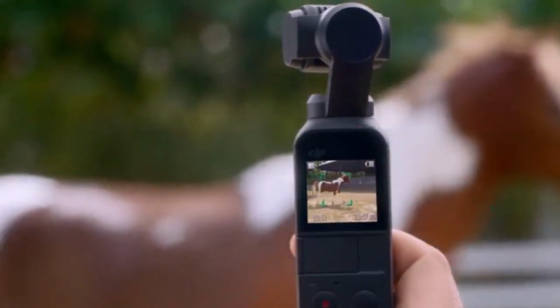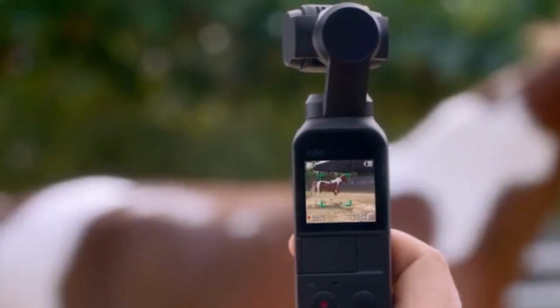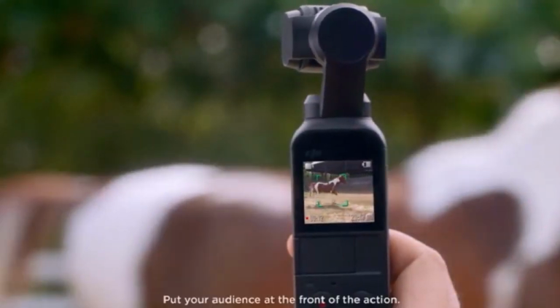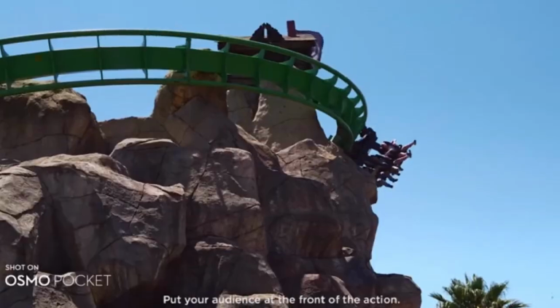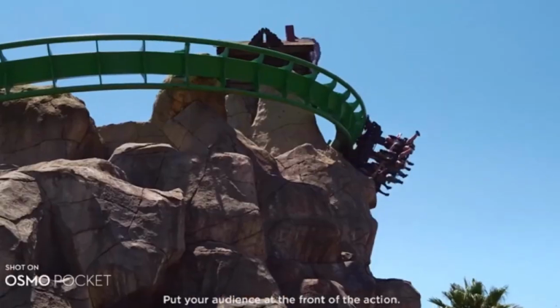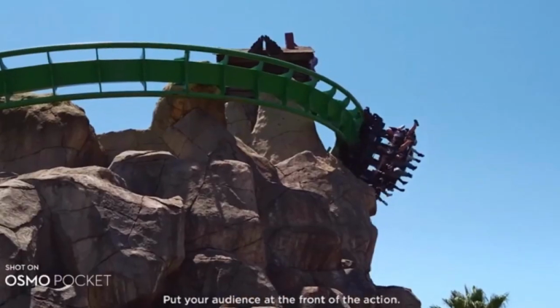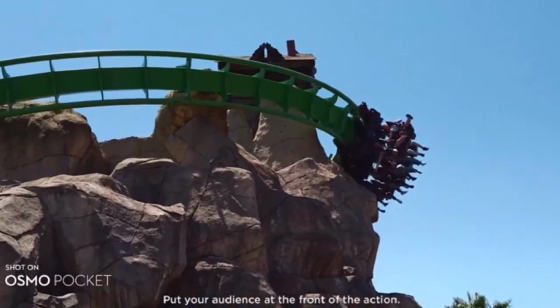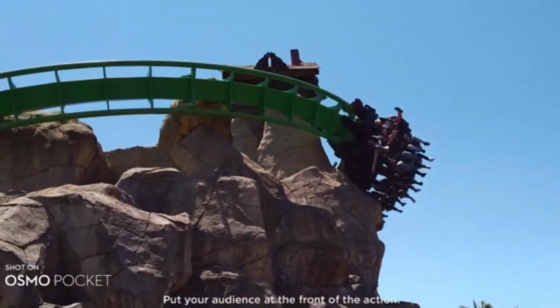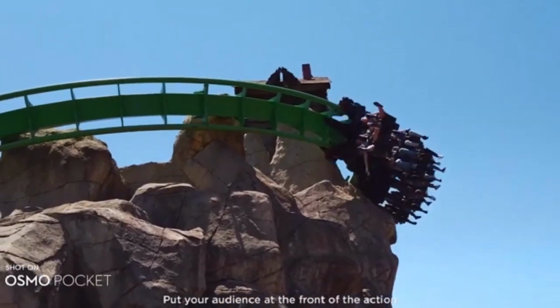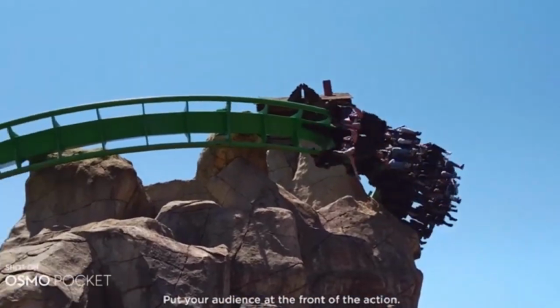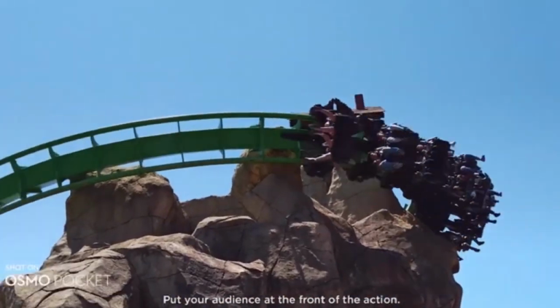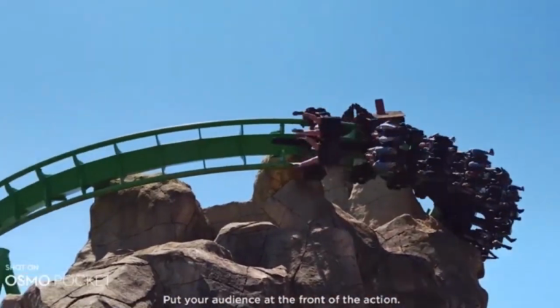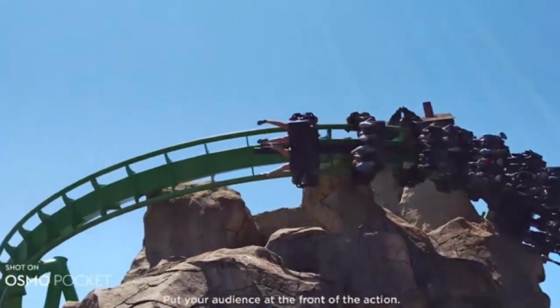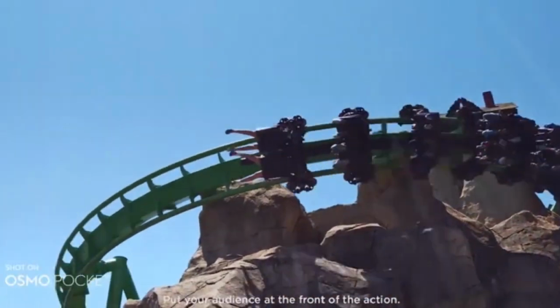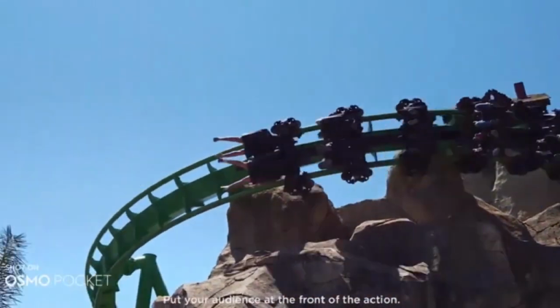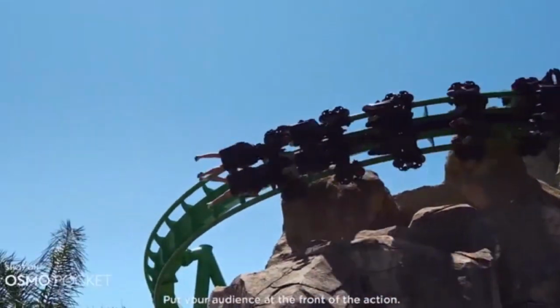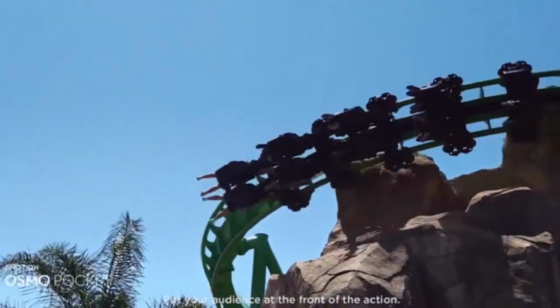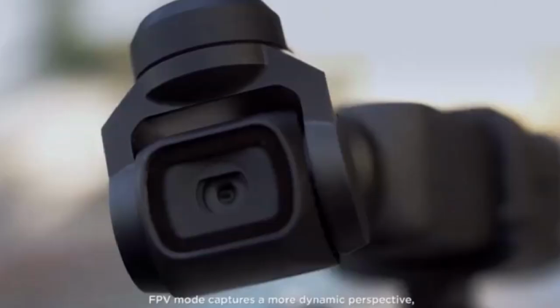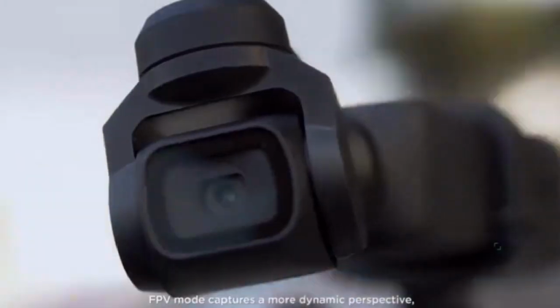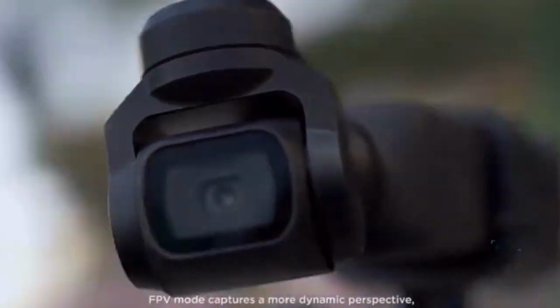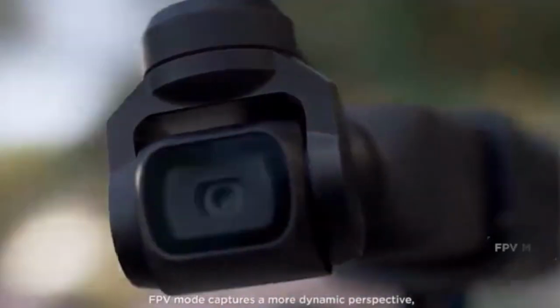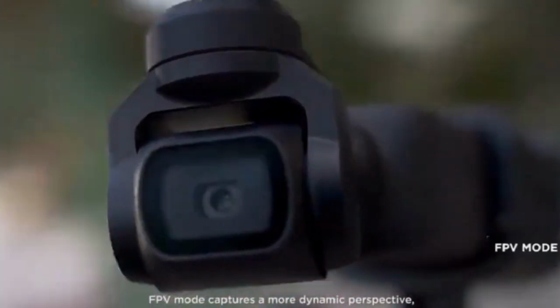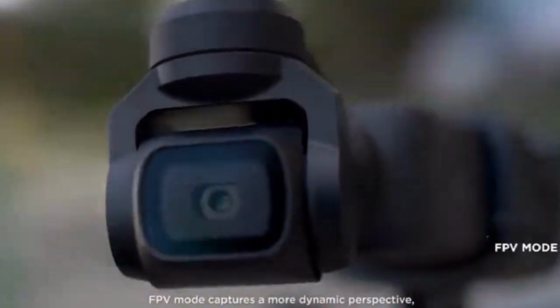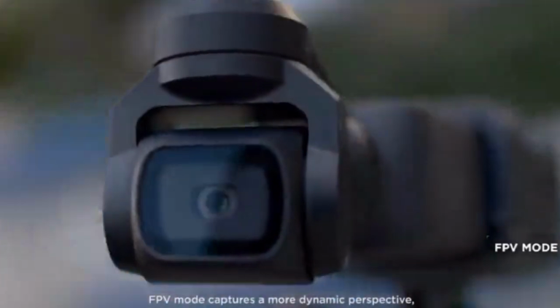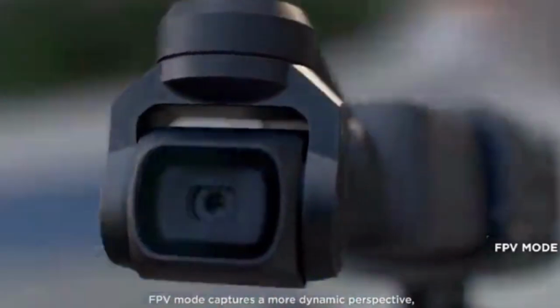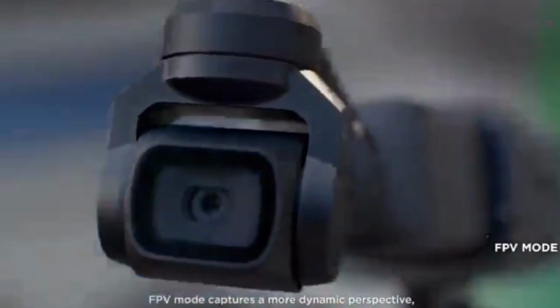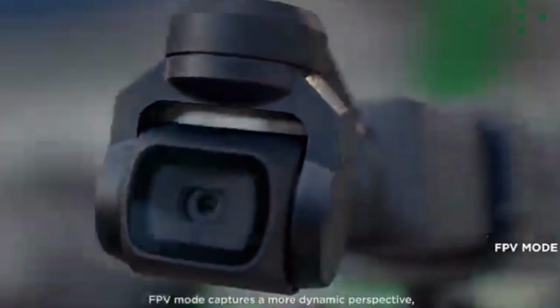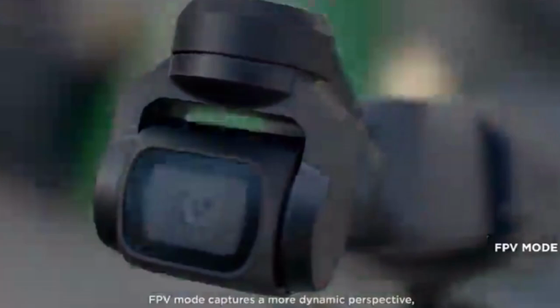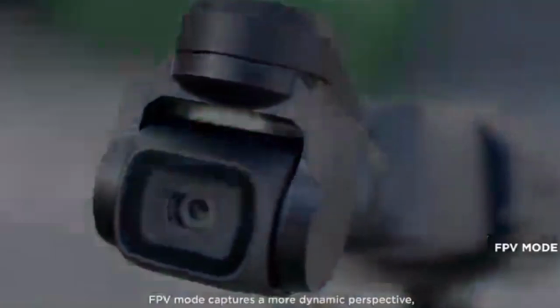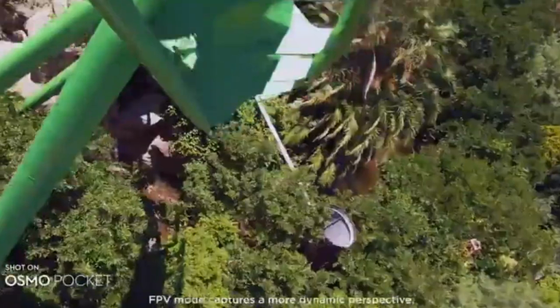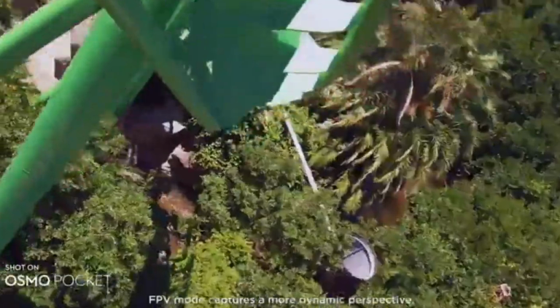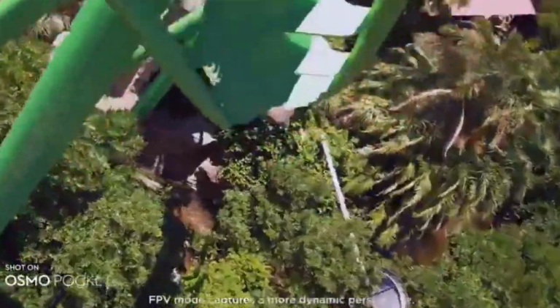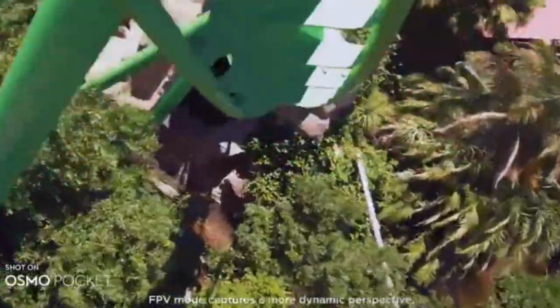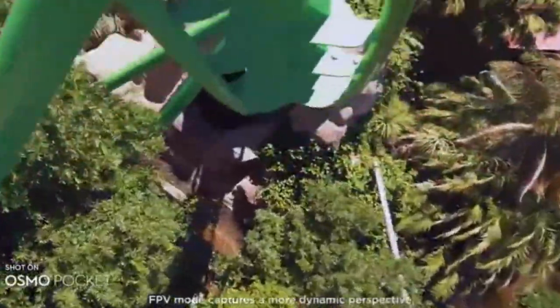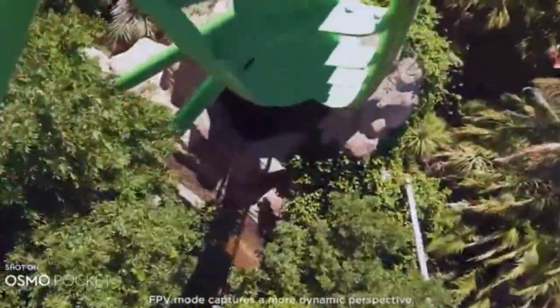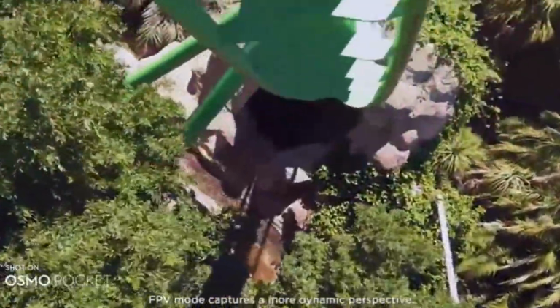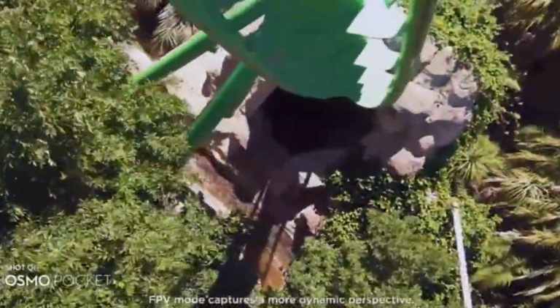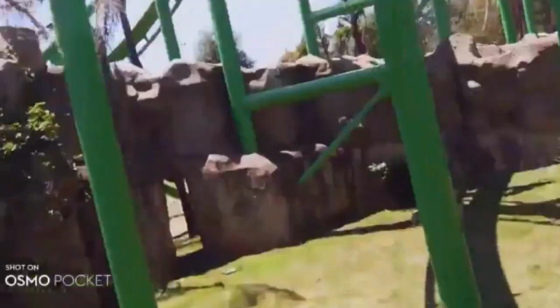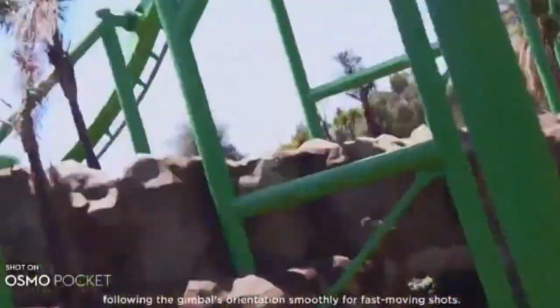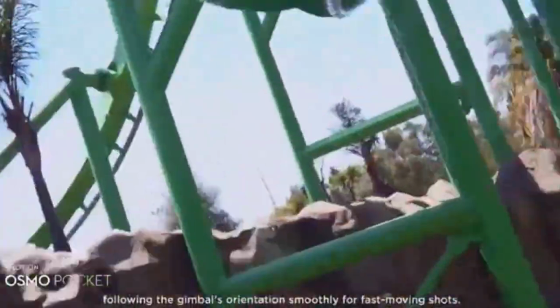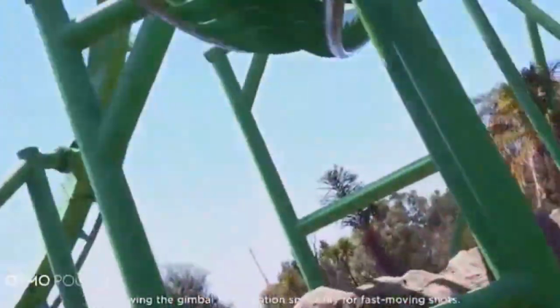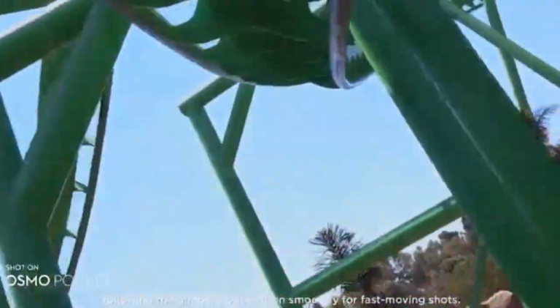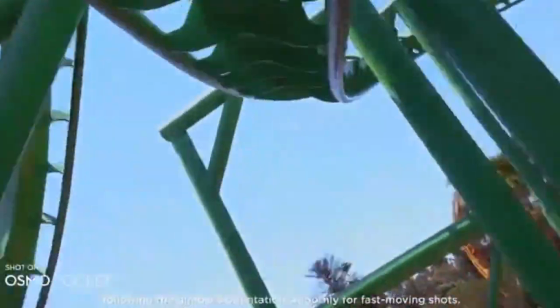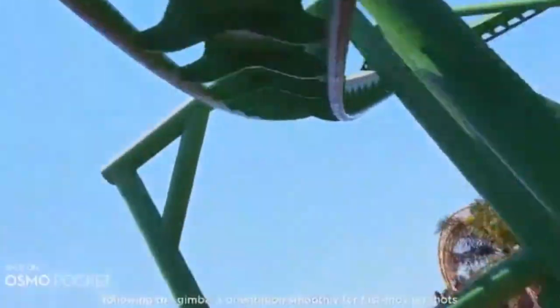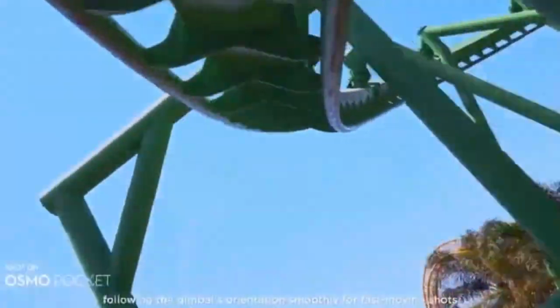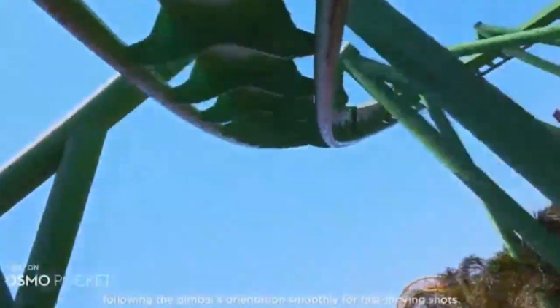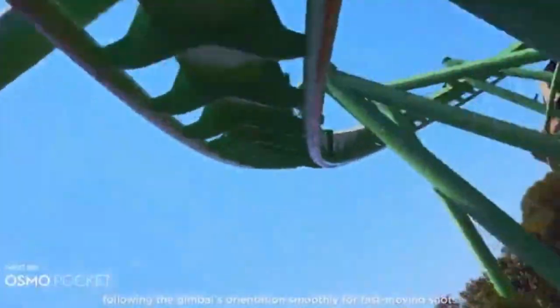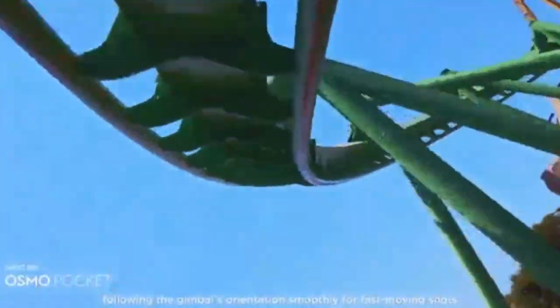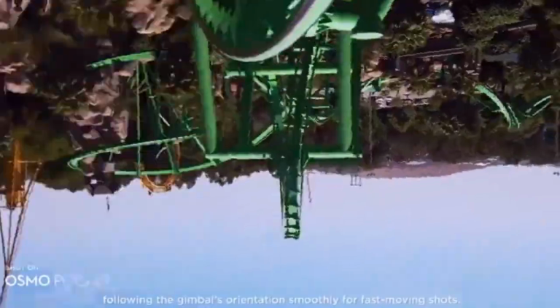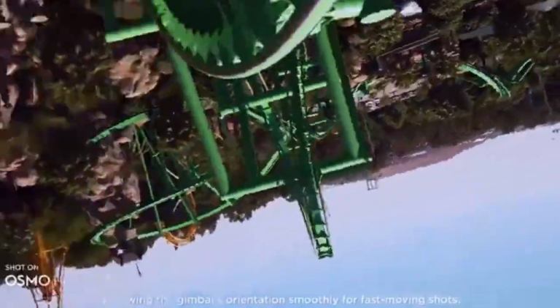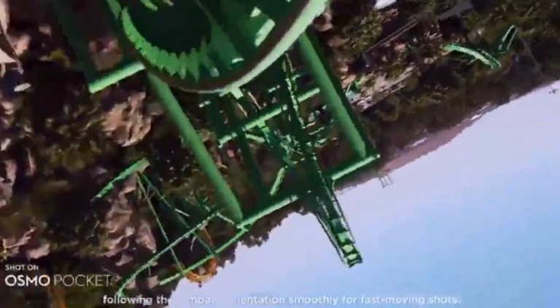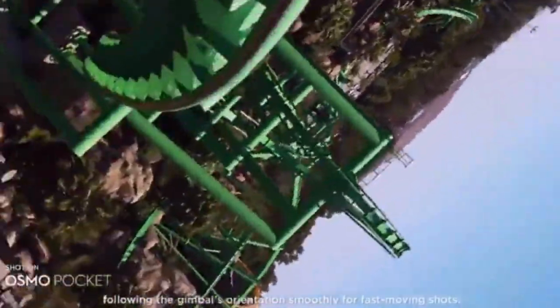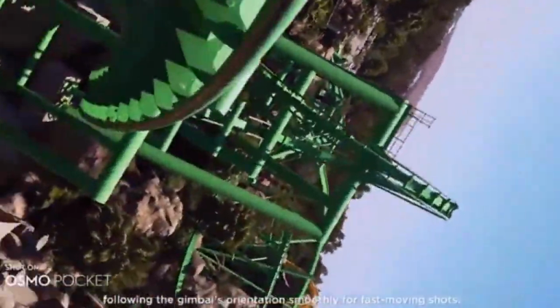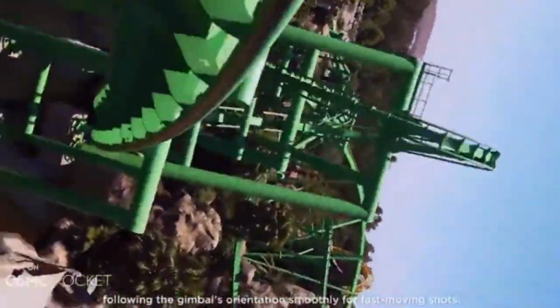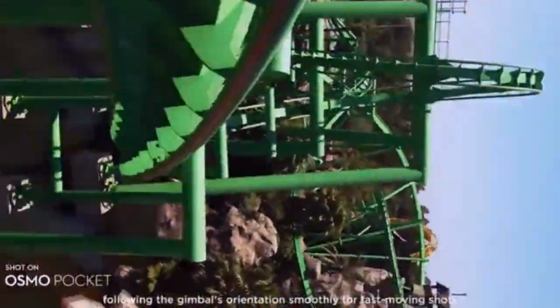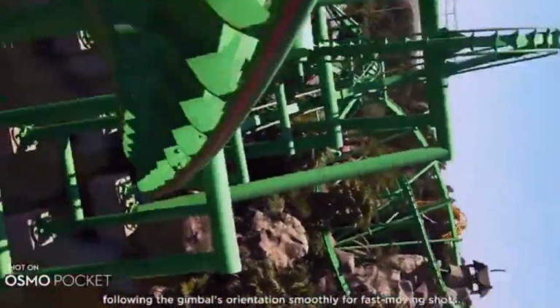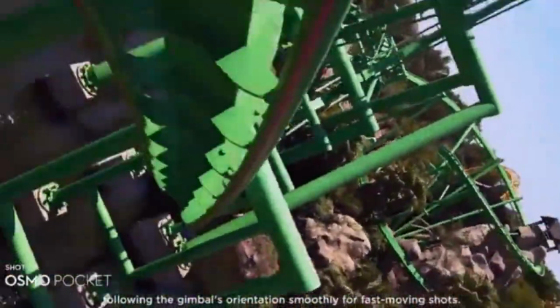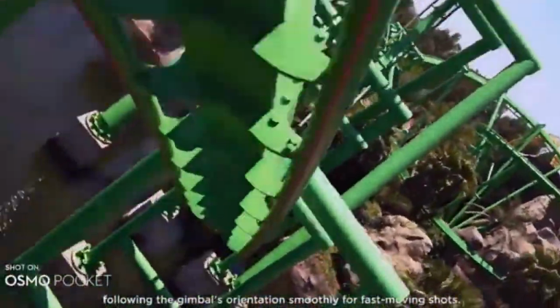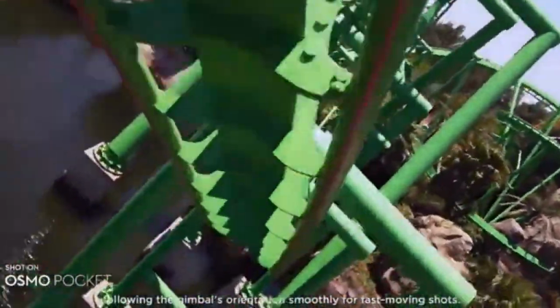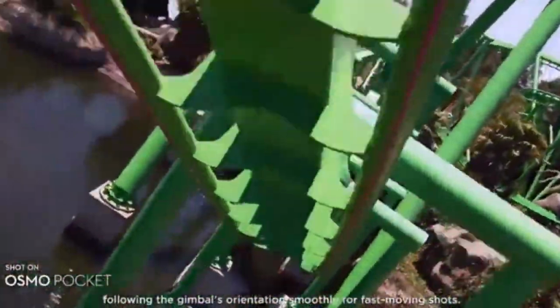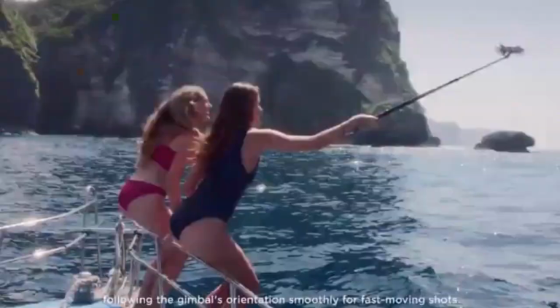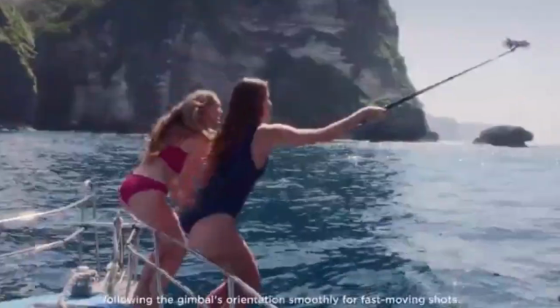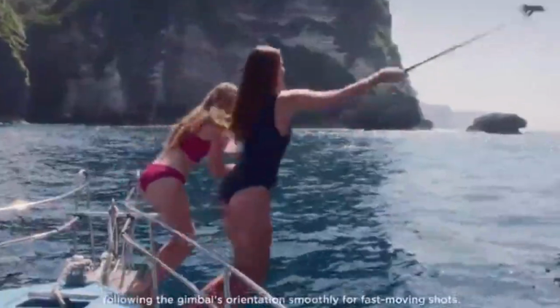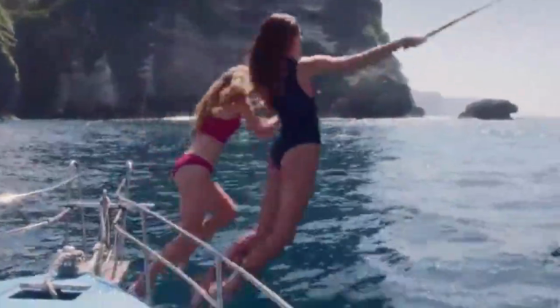Put your audience at the front of the action. FPV mode captures a more dynamic perspective, following the gimbal's orientation smoothly for fast-moving shots.